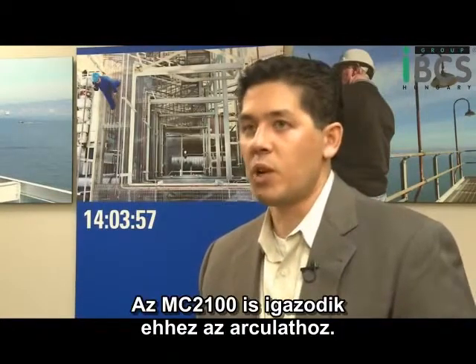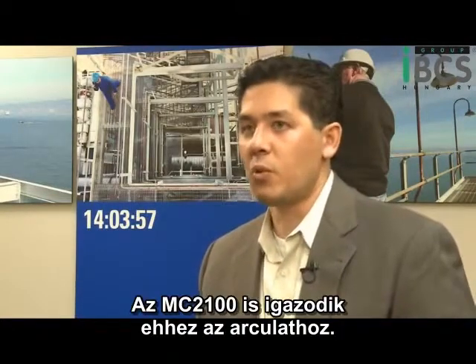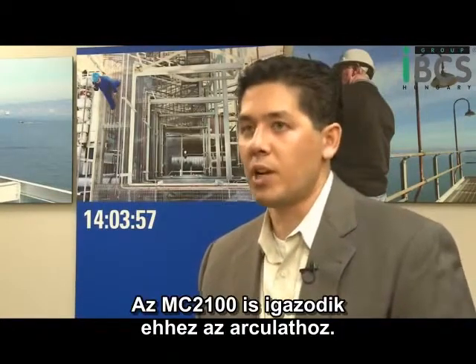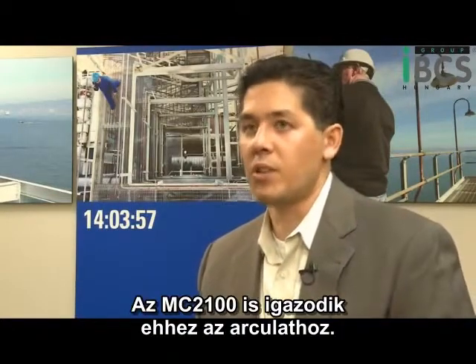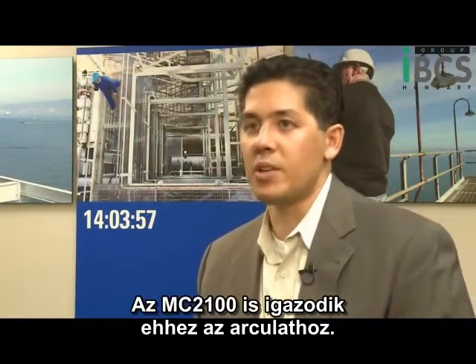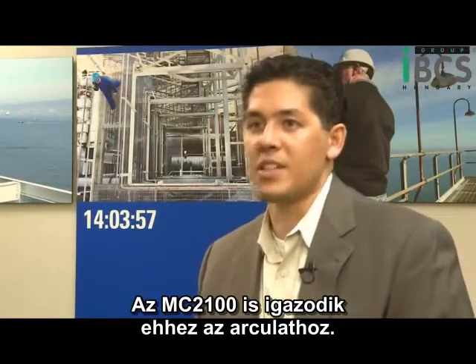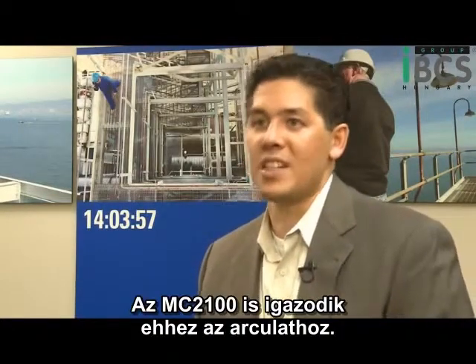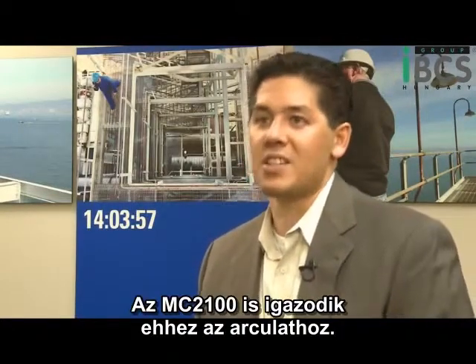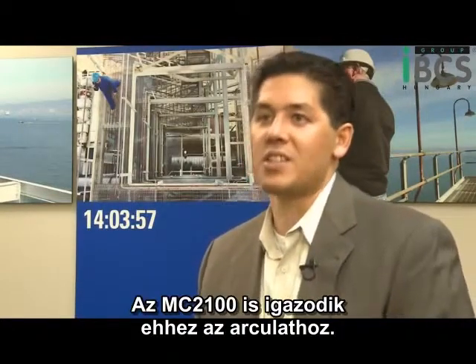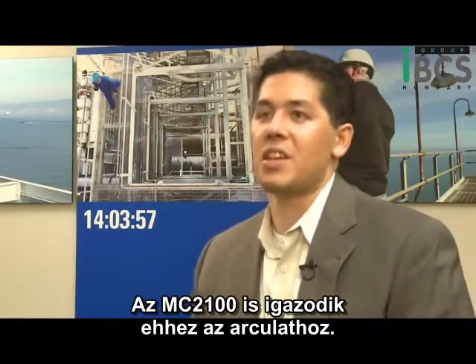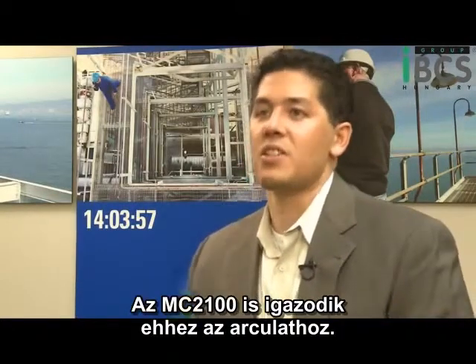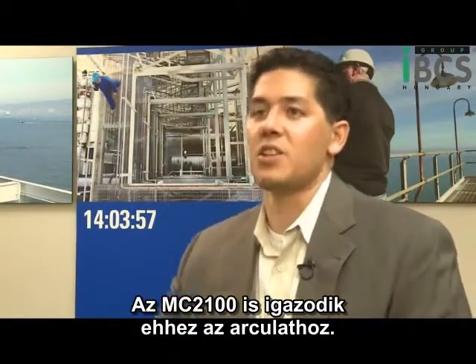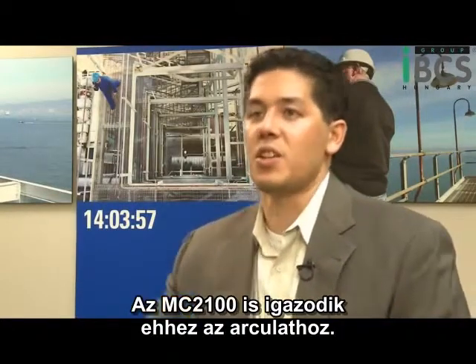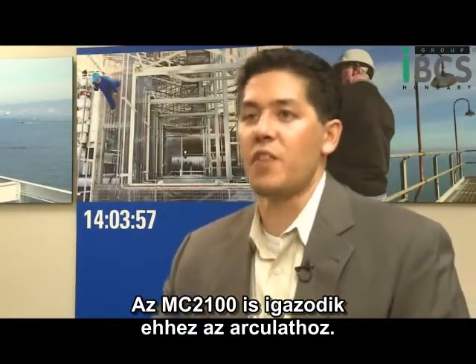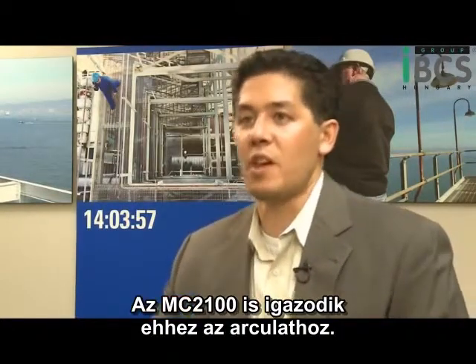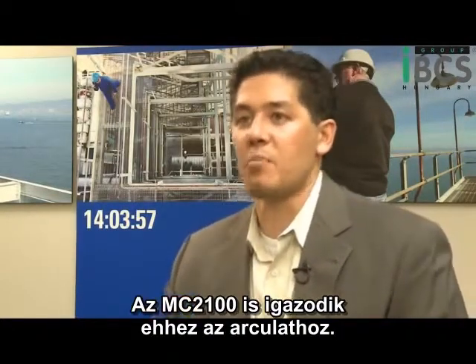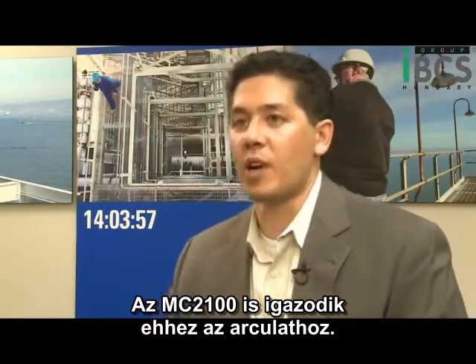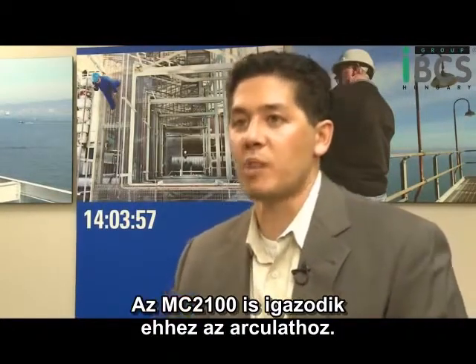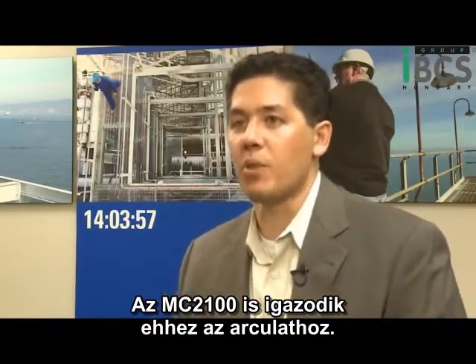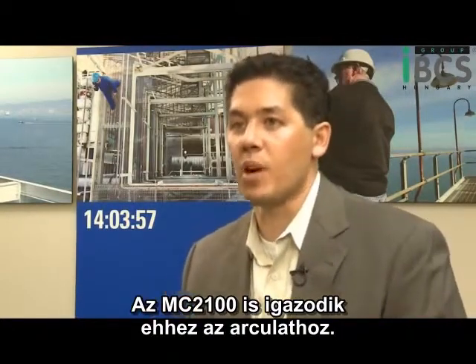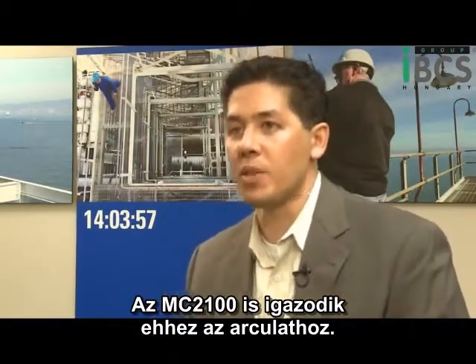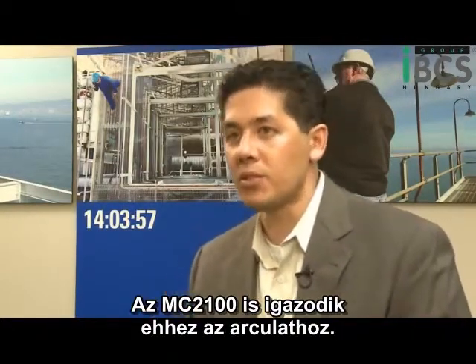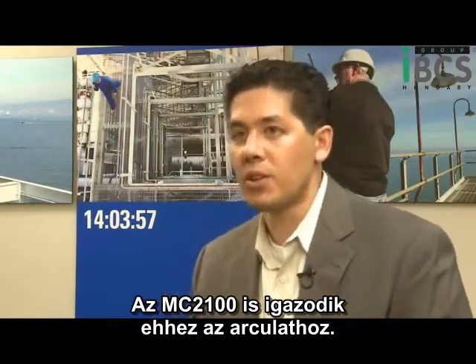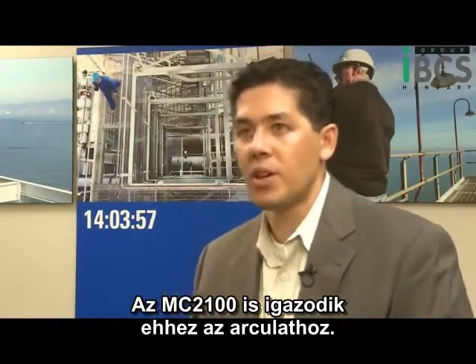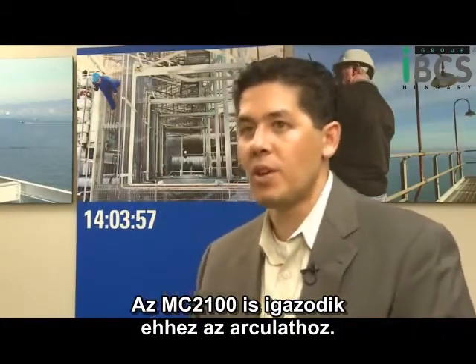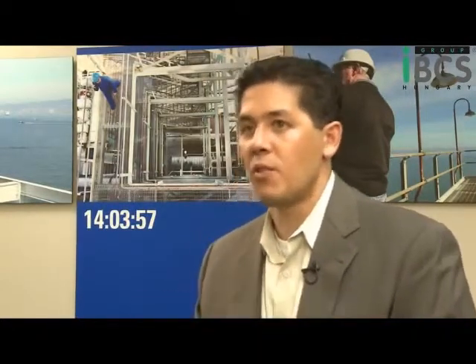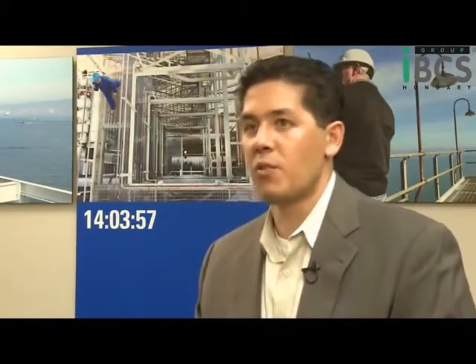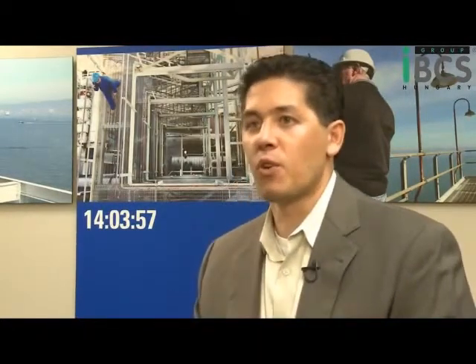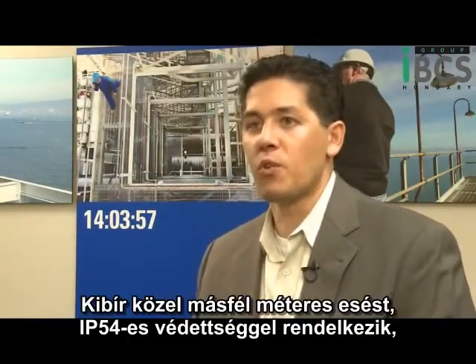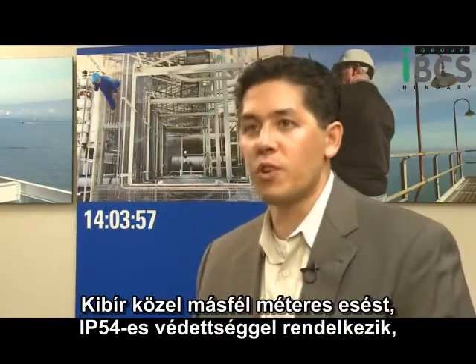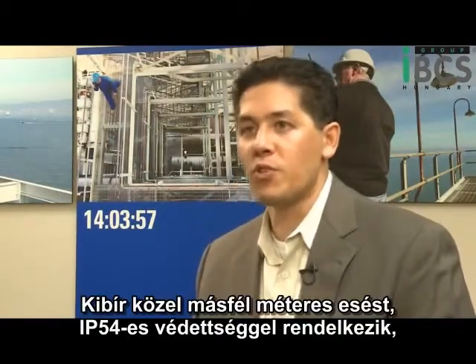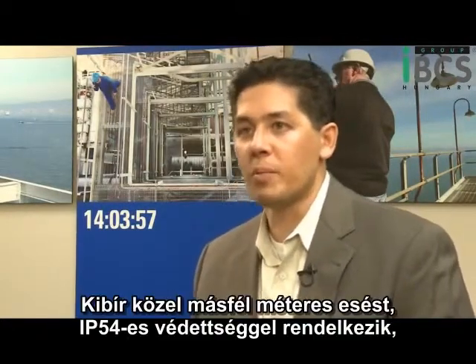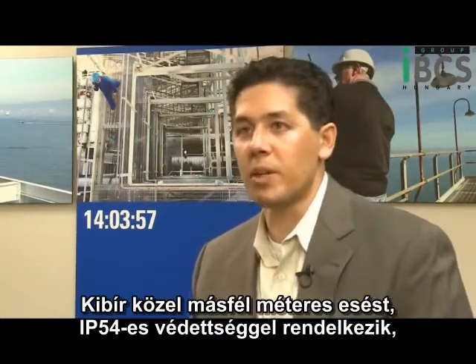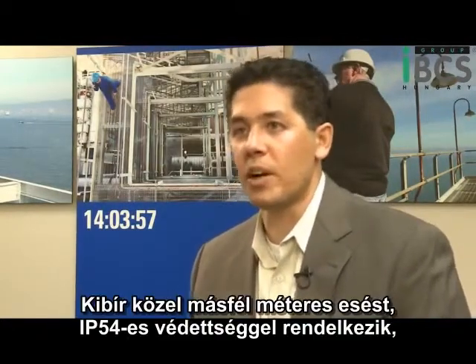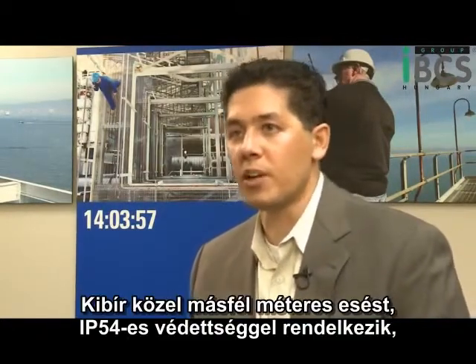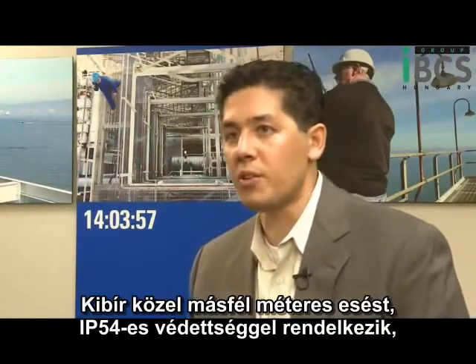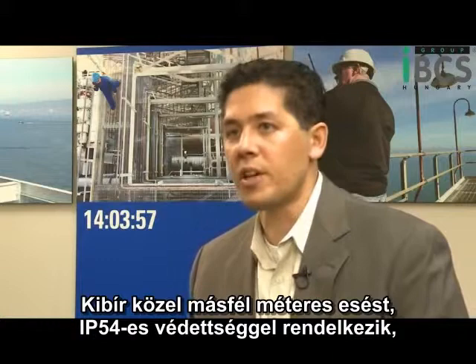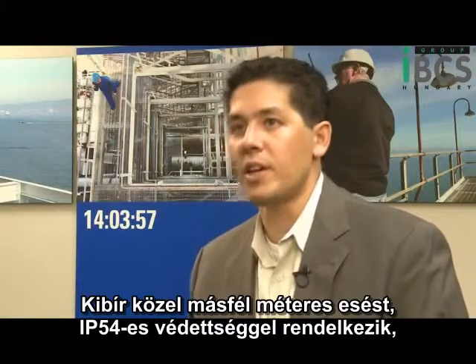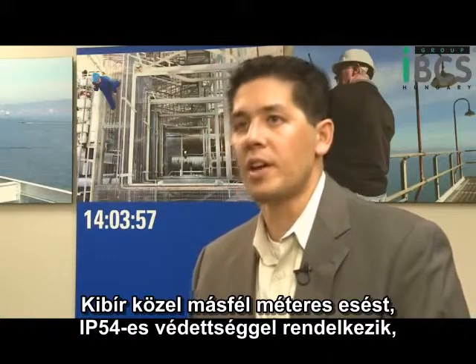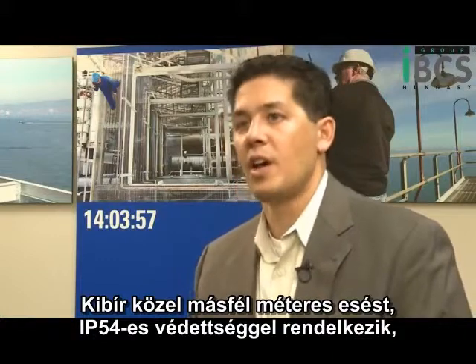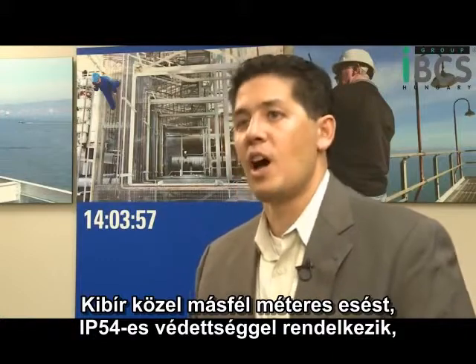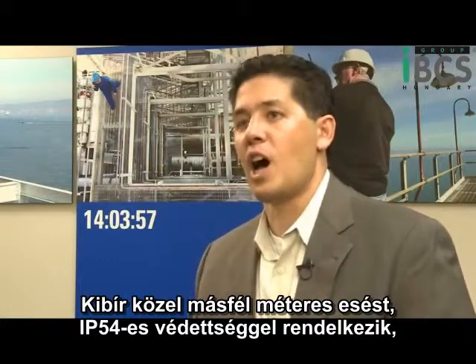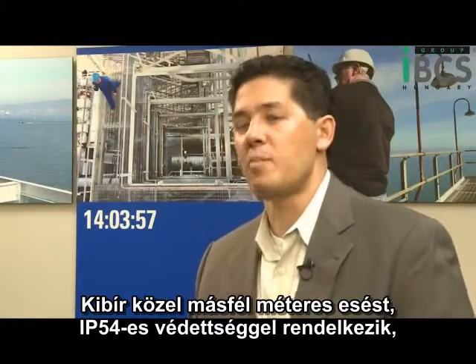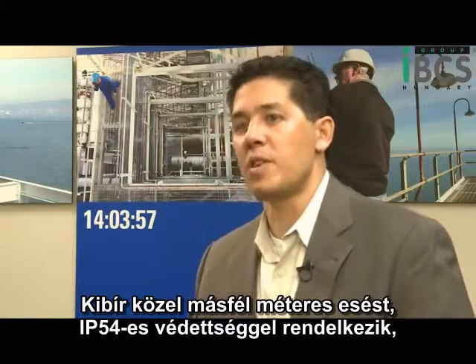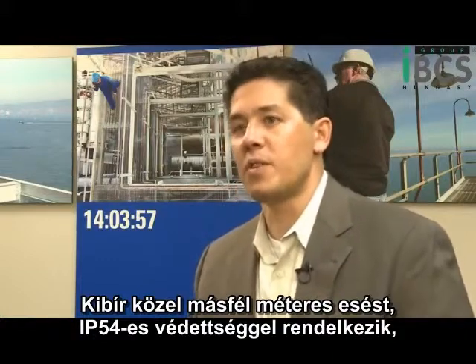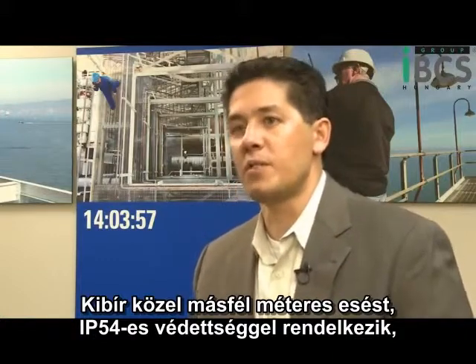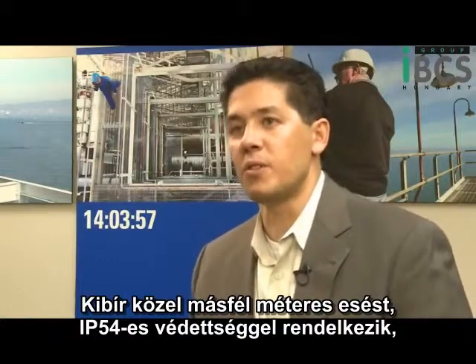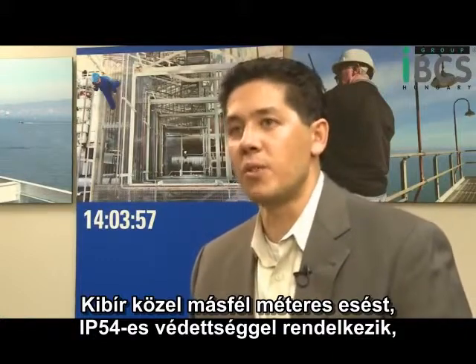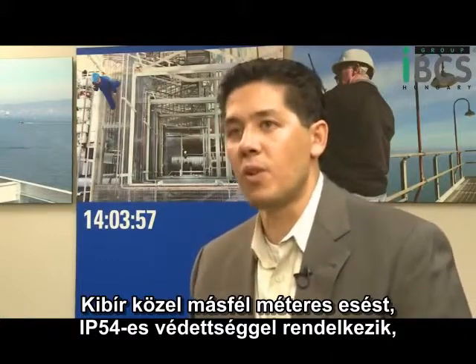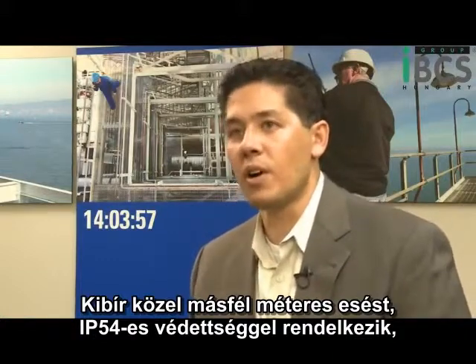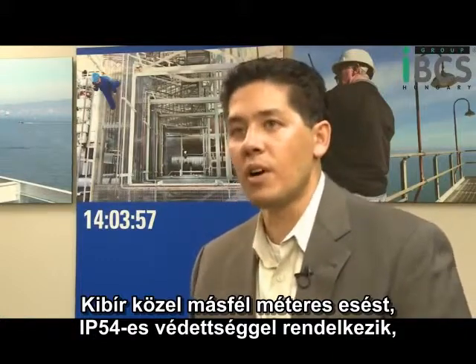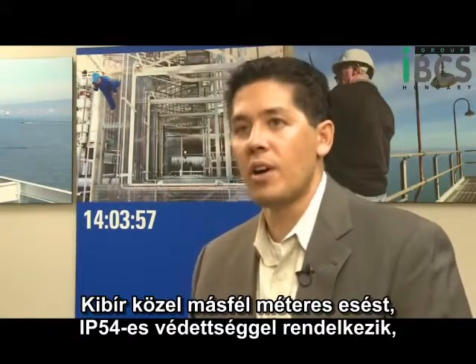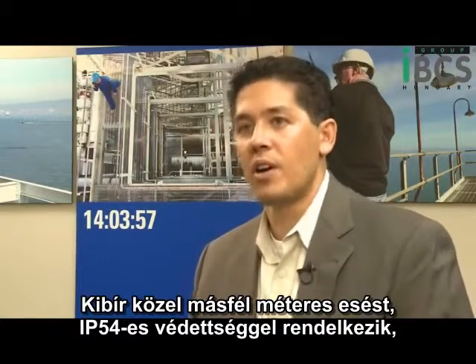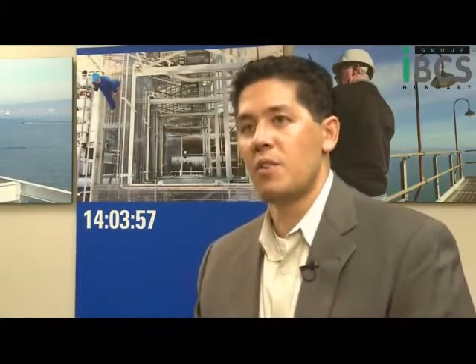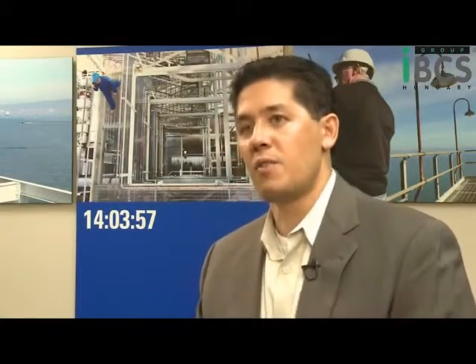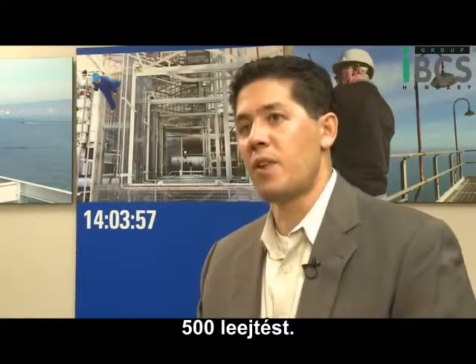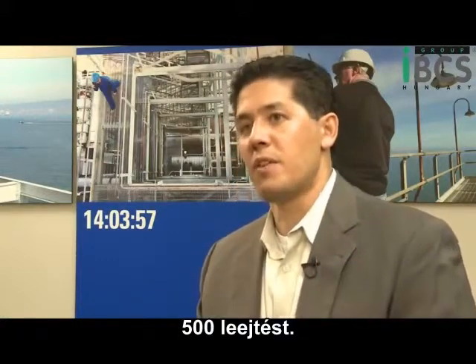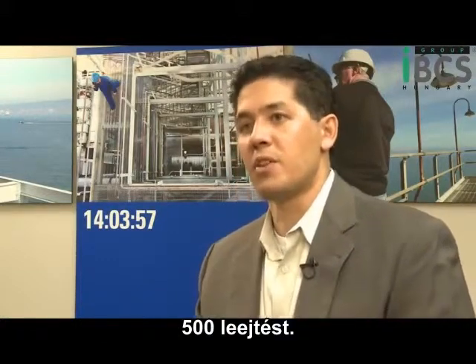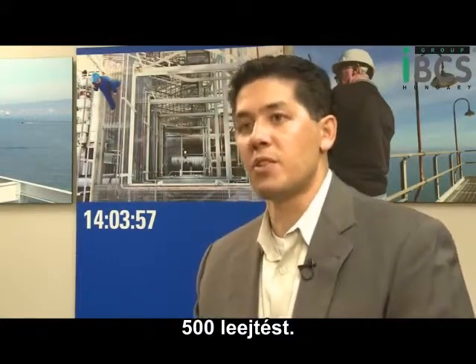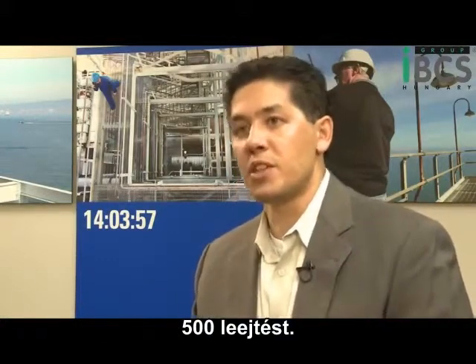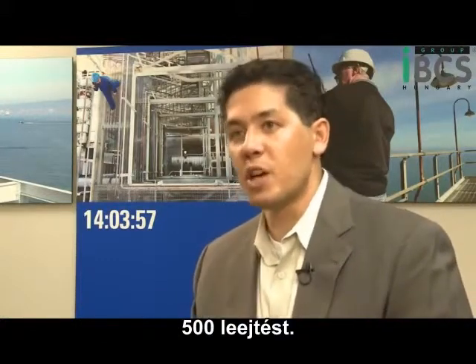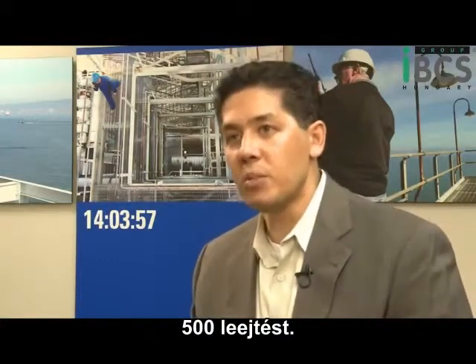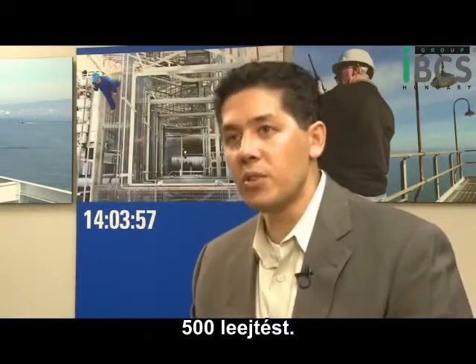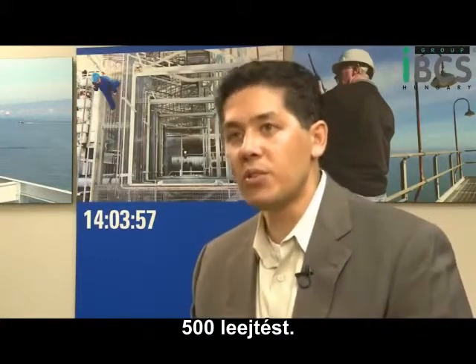The MC2100 is an extension of that brand promise: four-foot drop to concrete, IP54, and 500 tumbles.